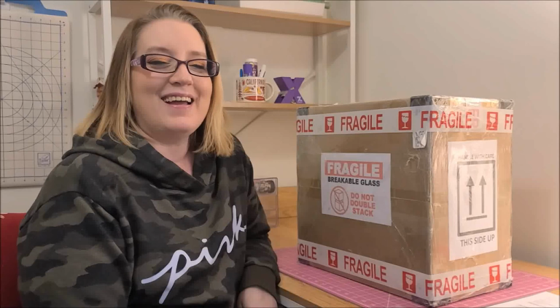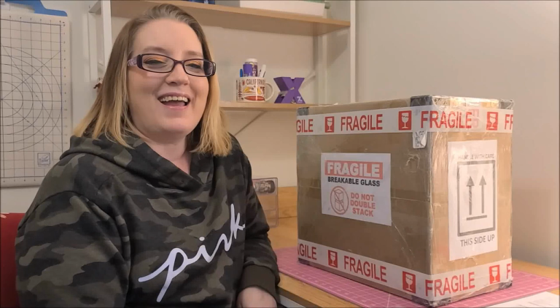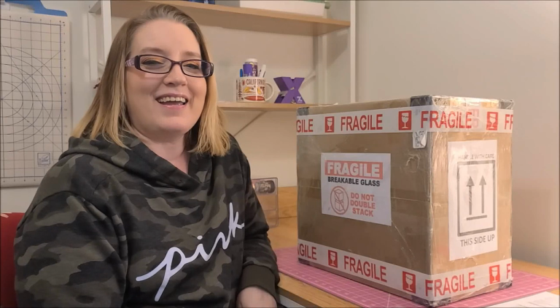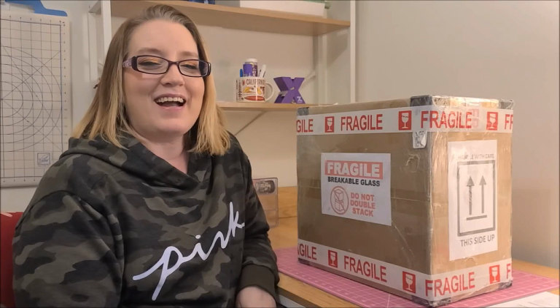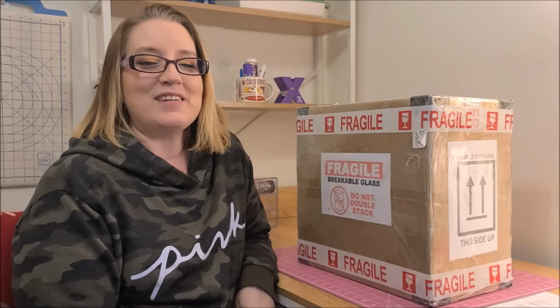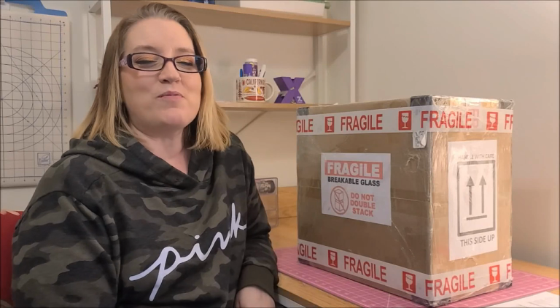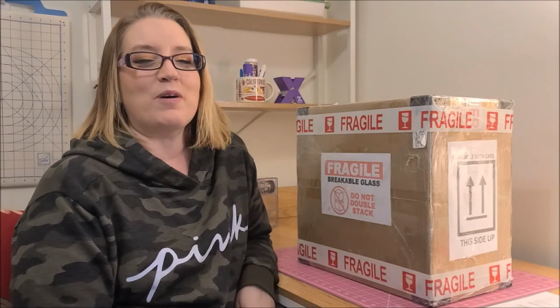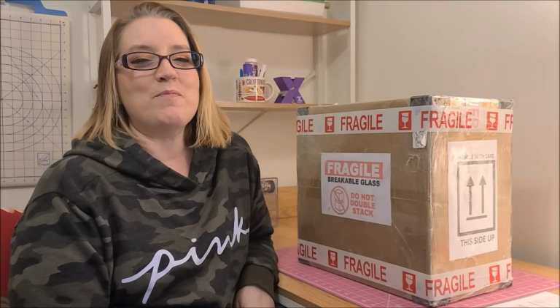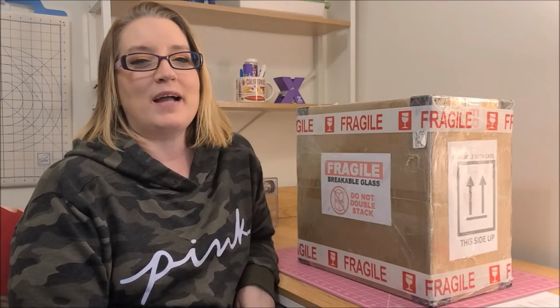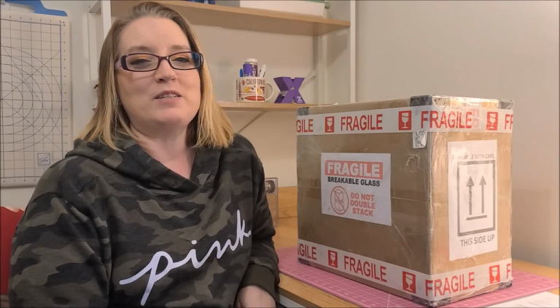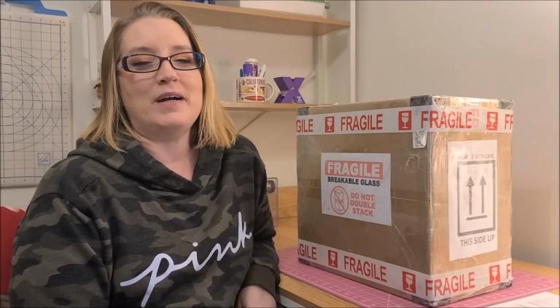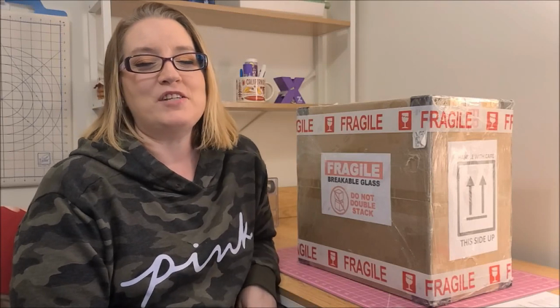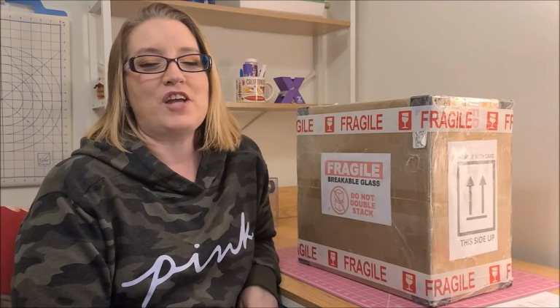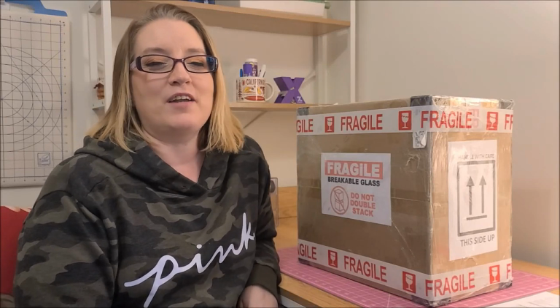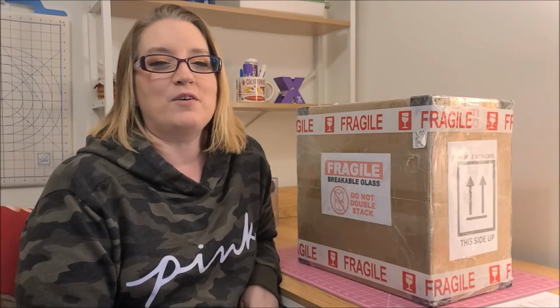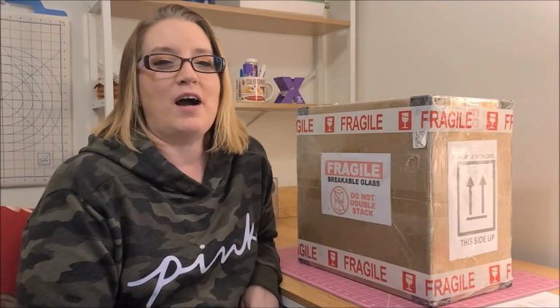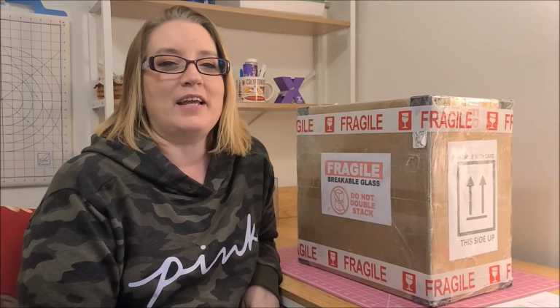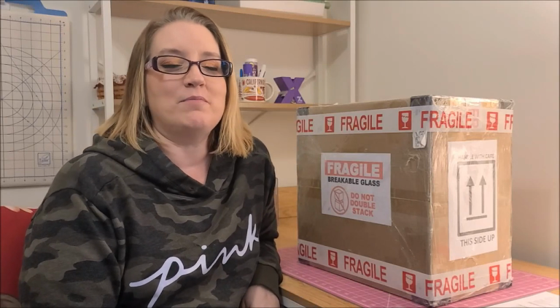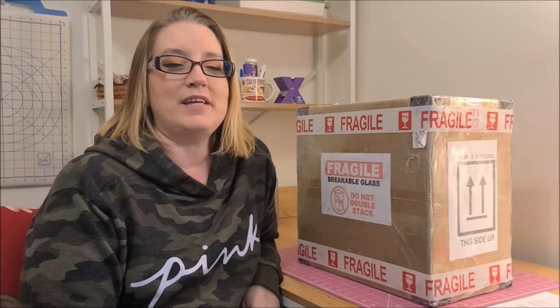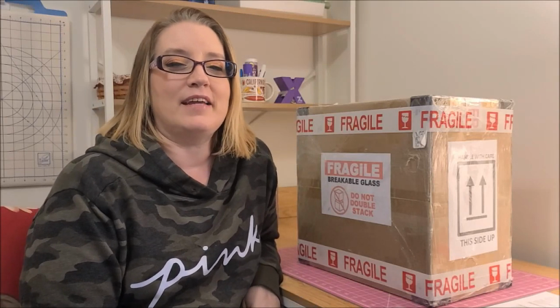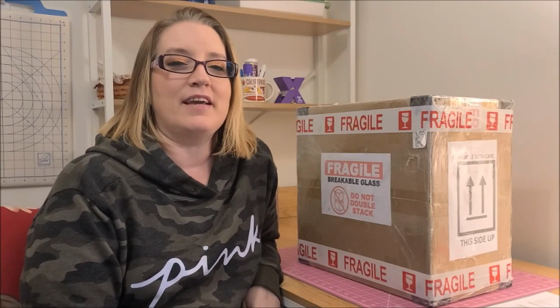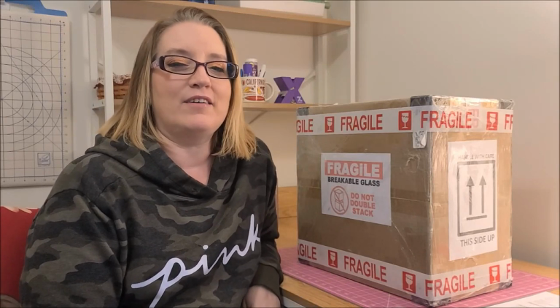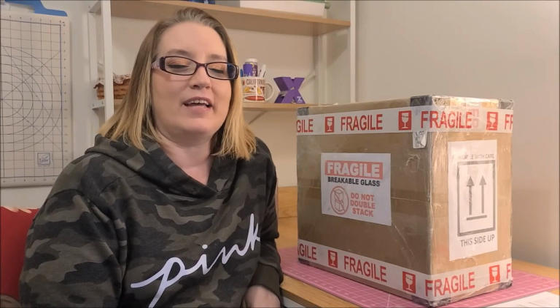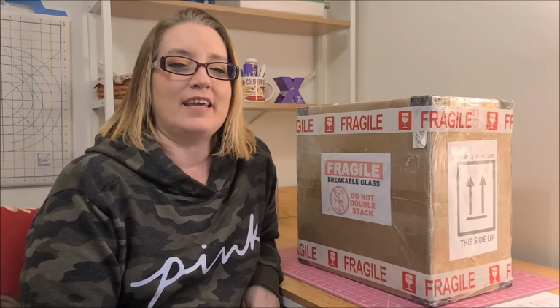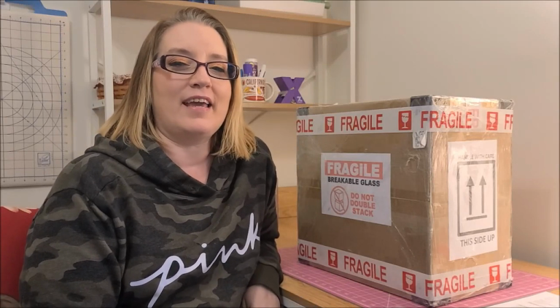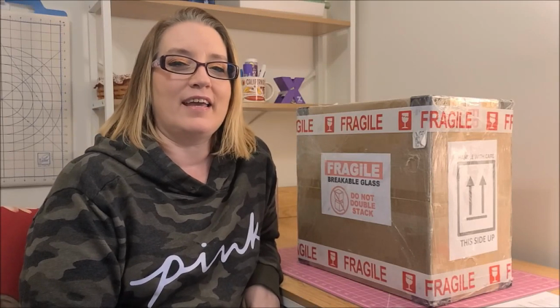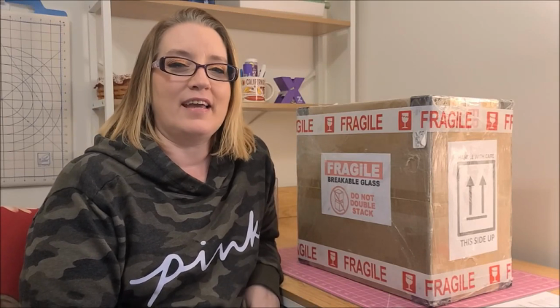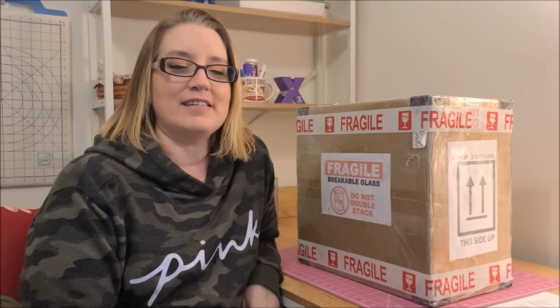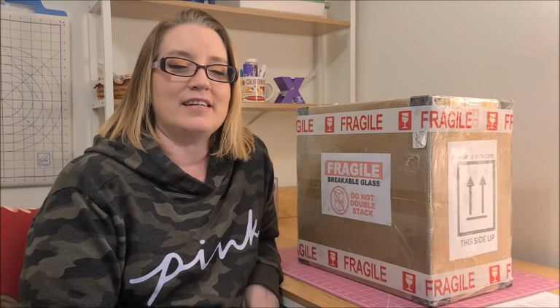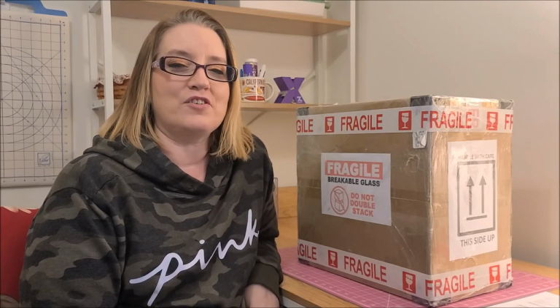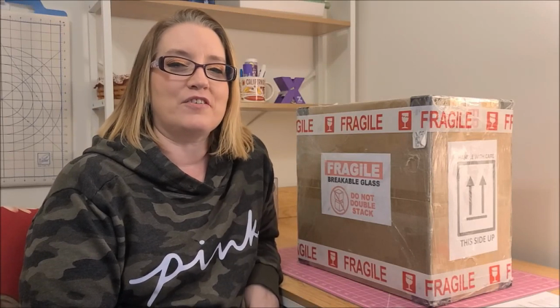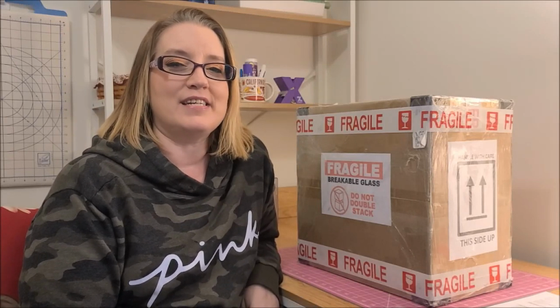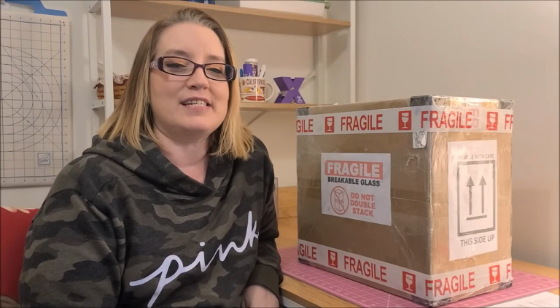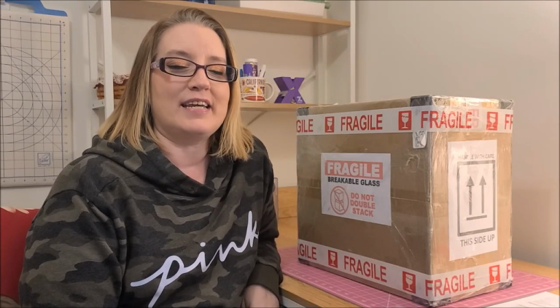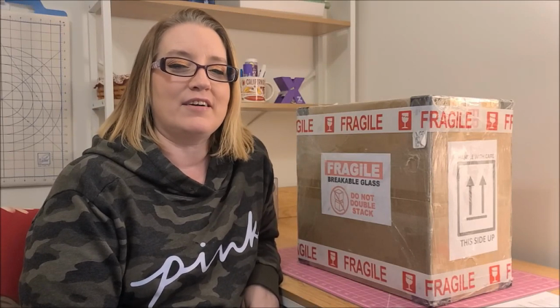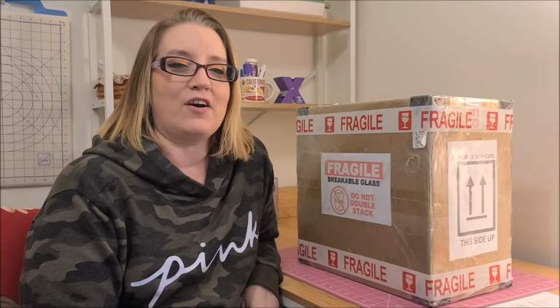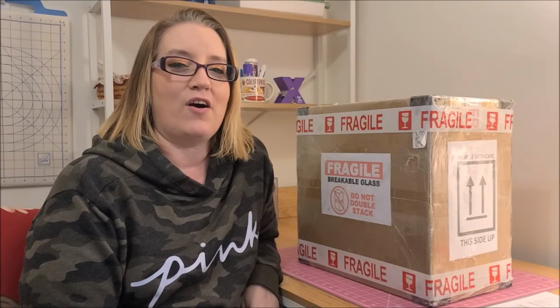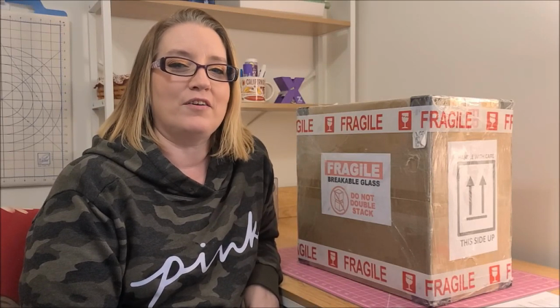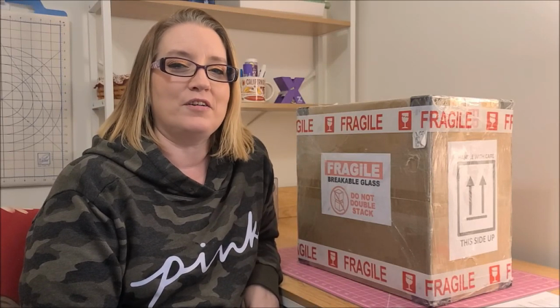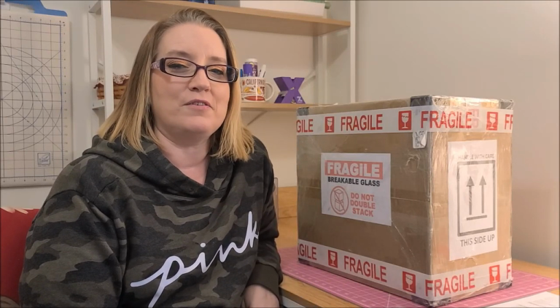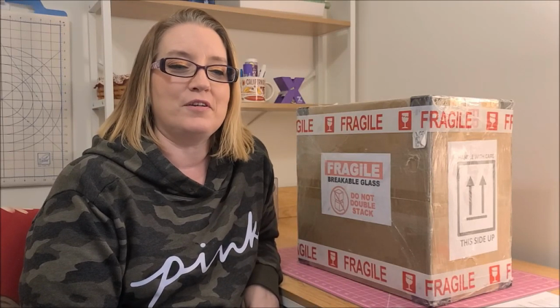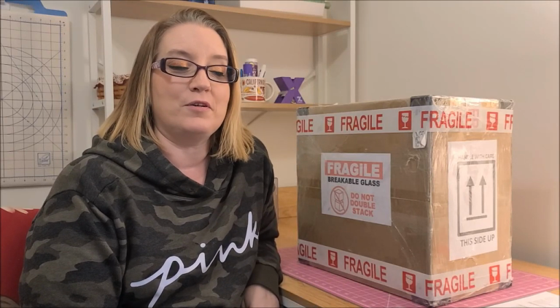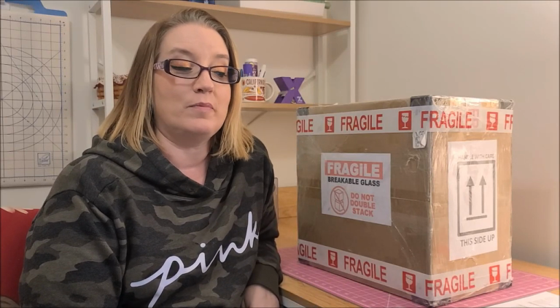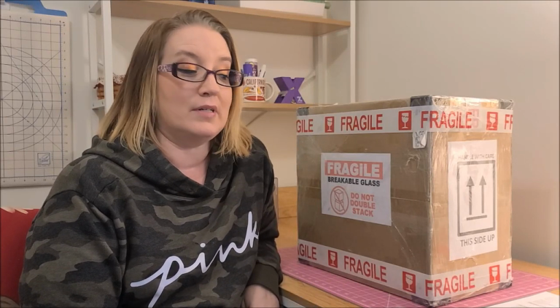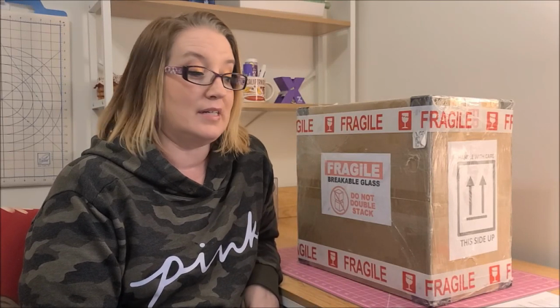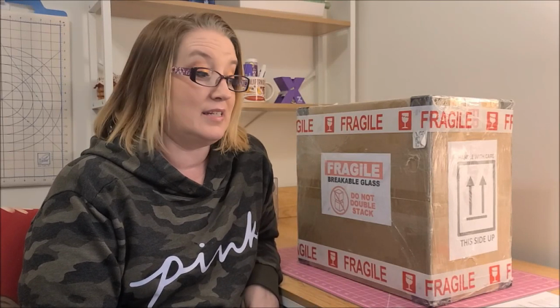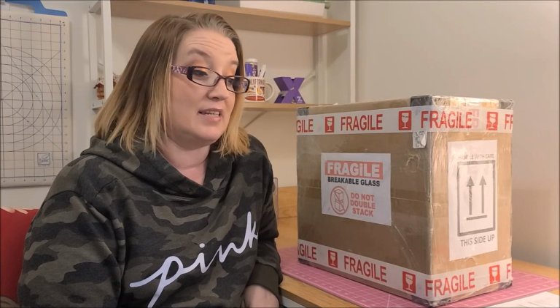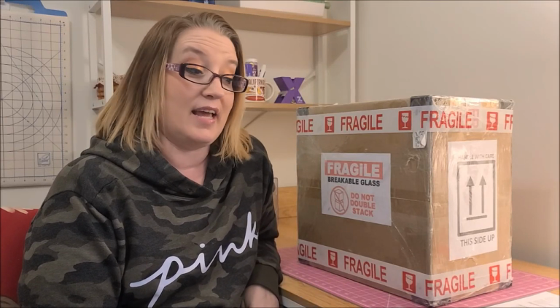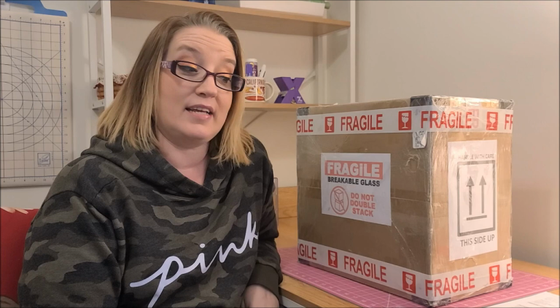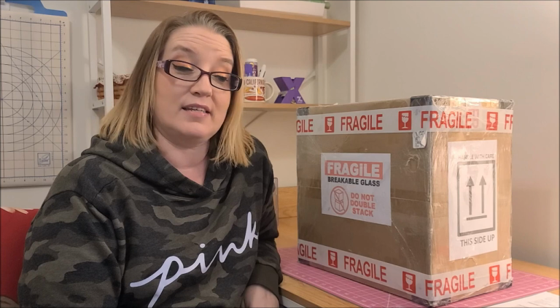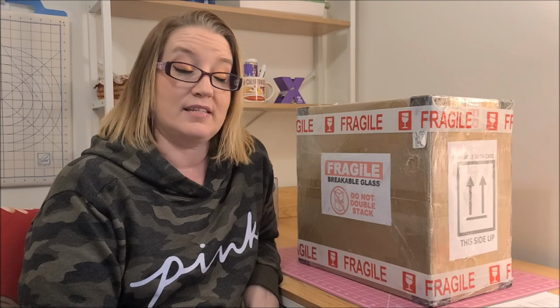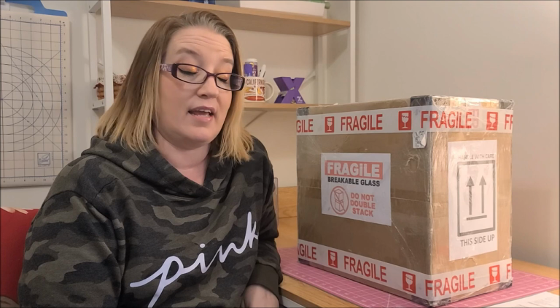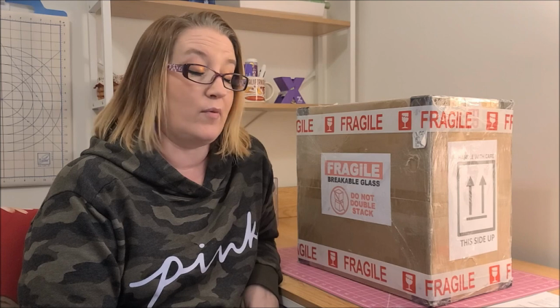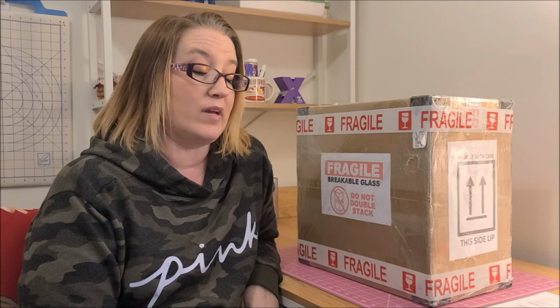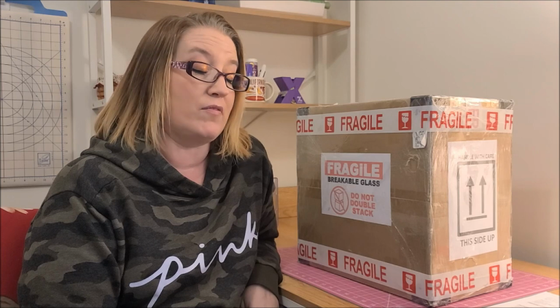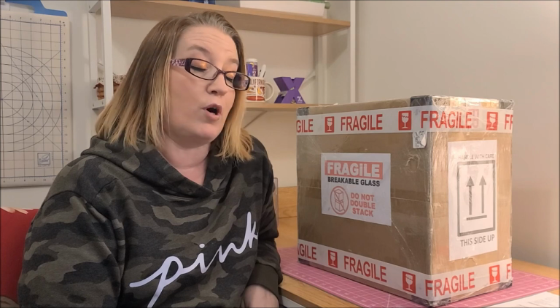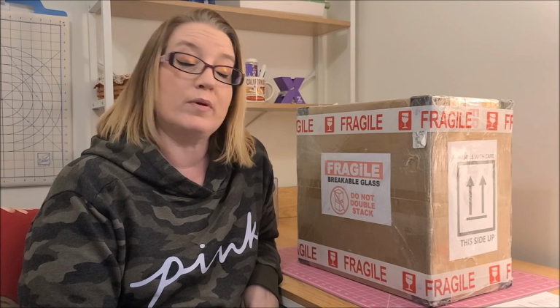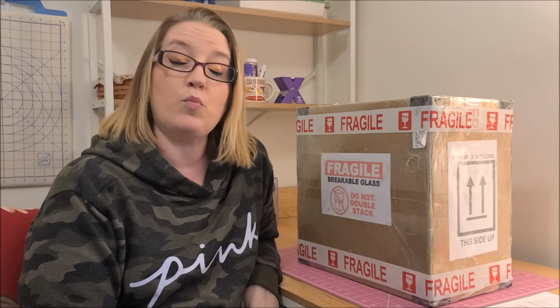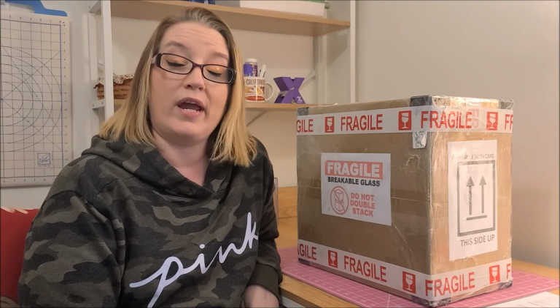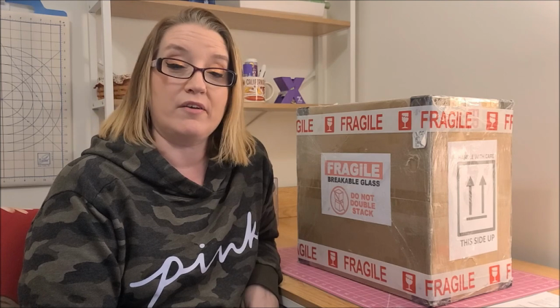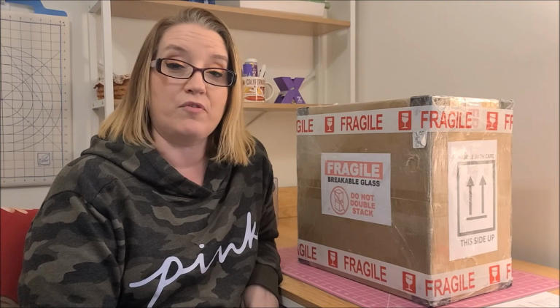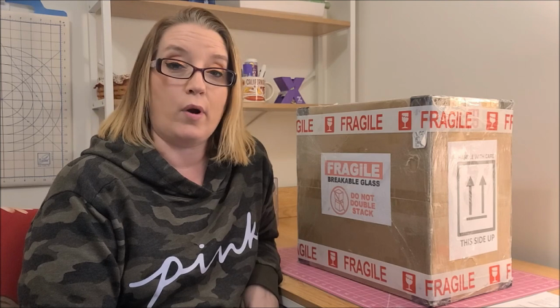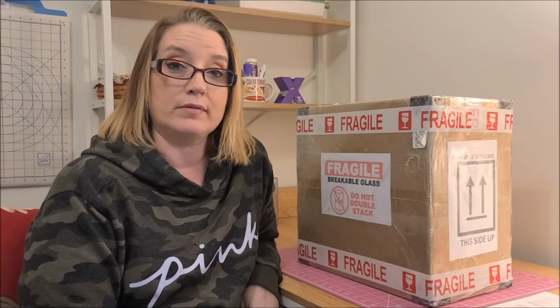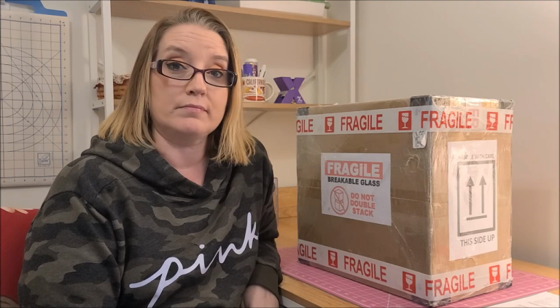Hey guys, welcome back to my channel. I am Danielle, aka Stitcherista, here on YouTube, and today is a day we have all been waiting for.